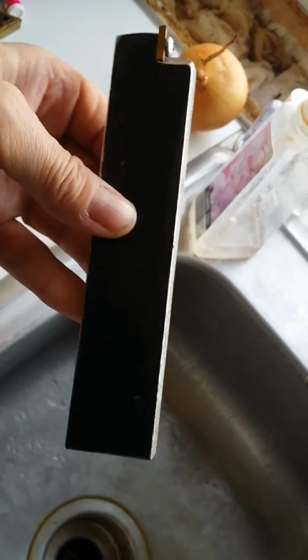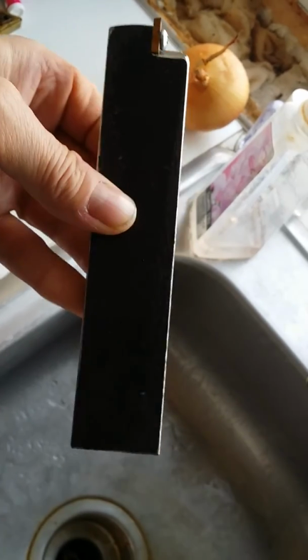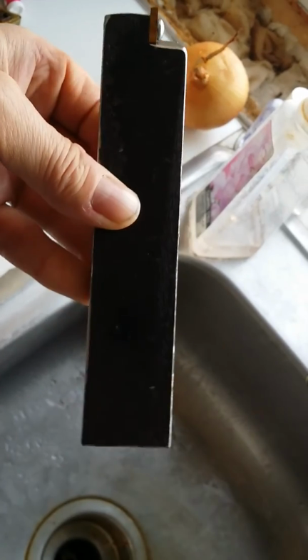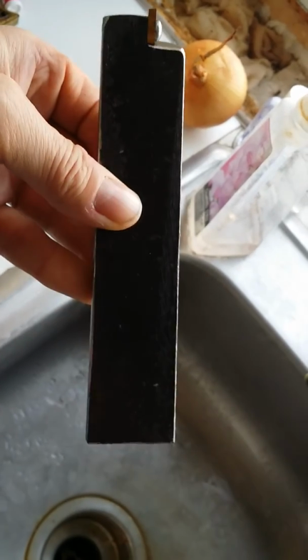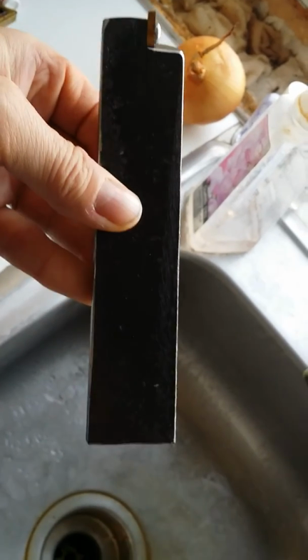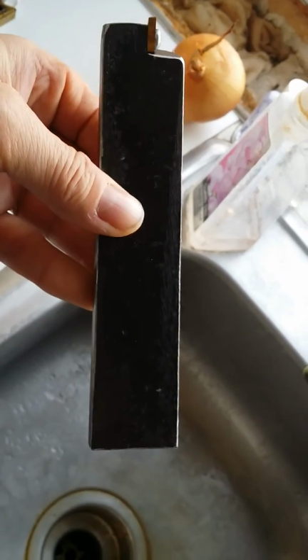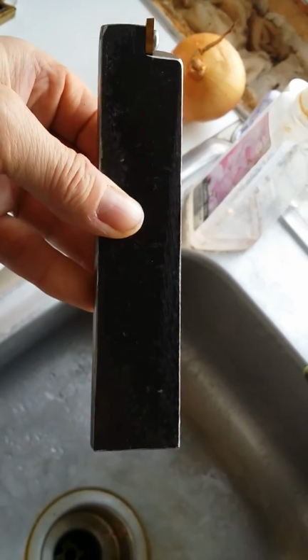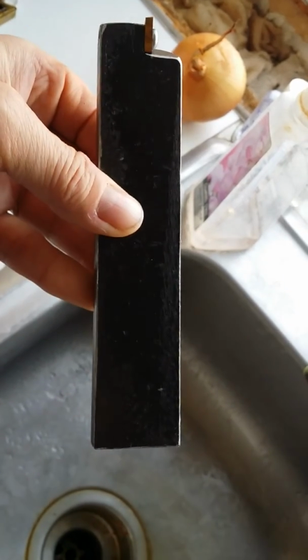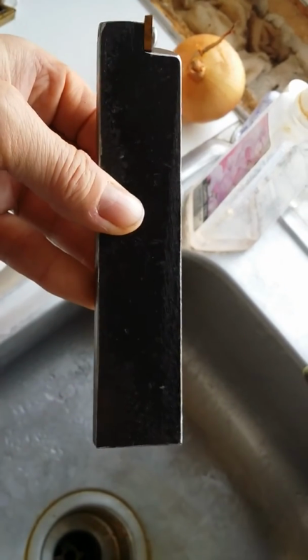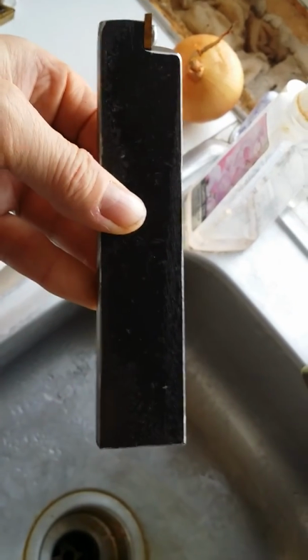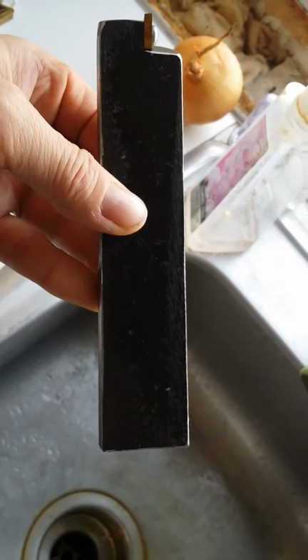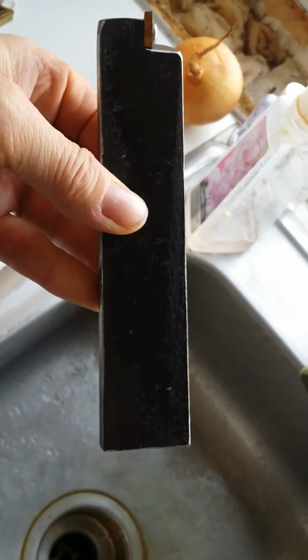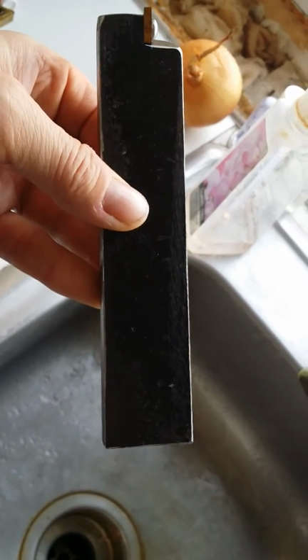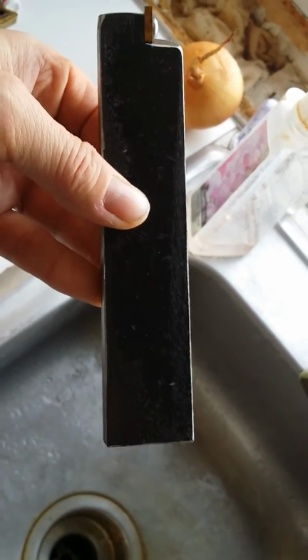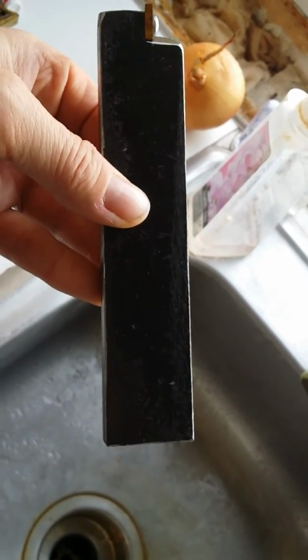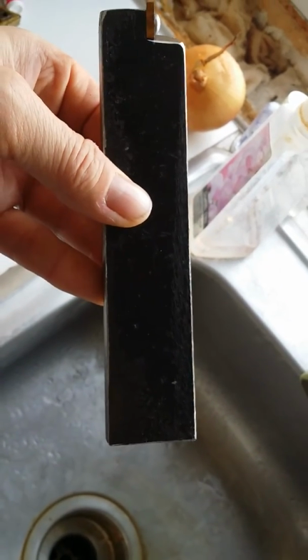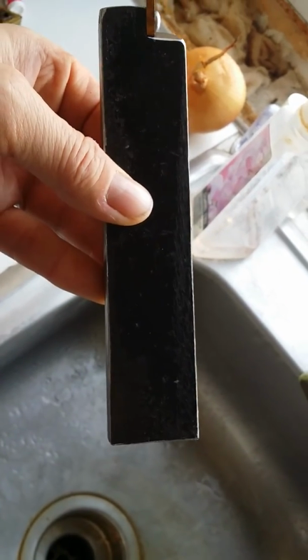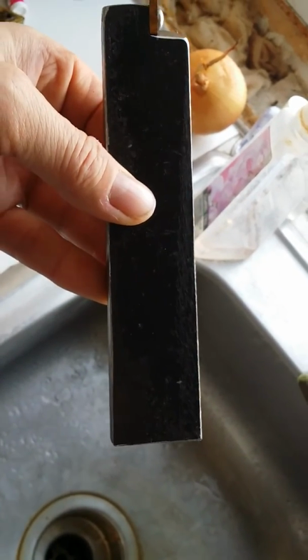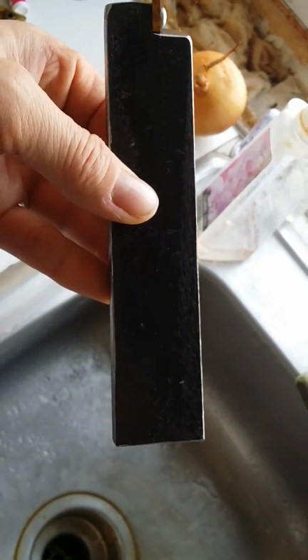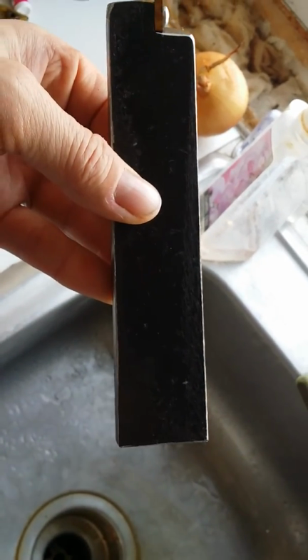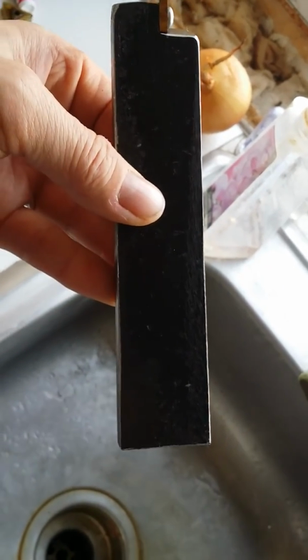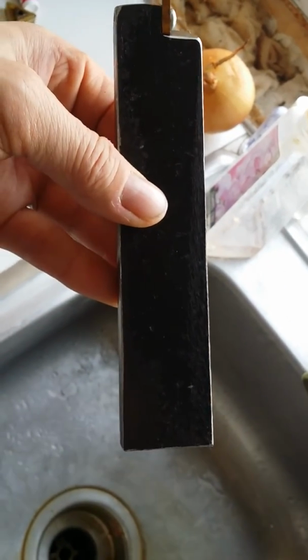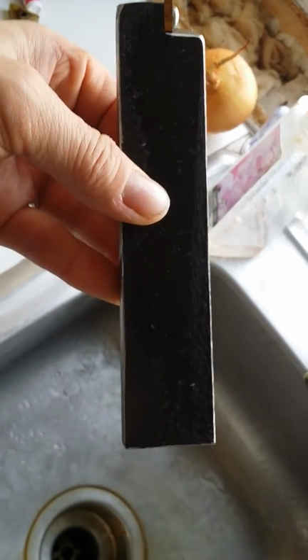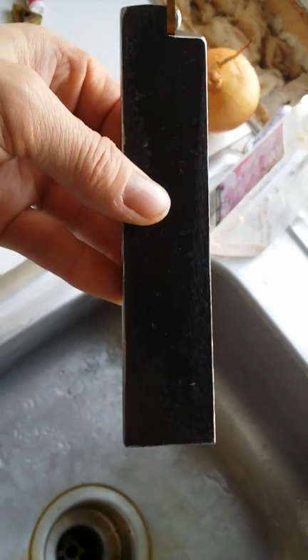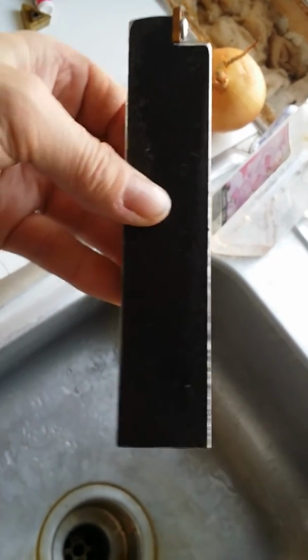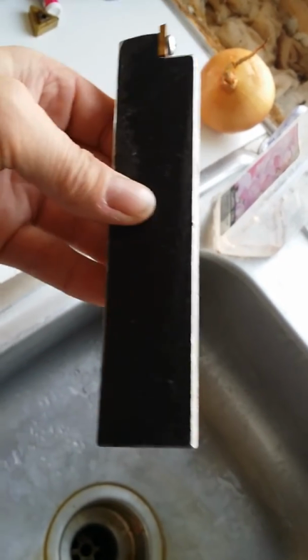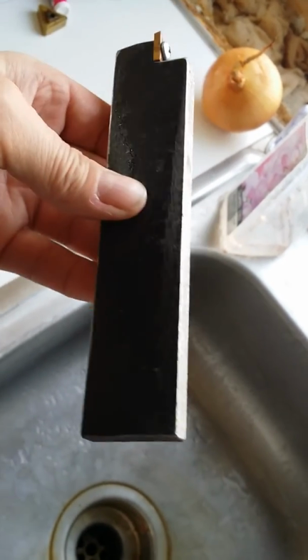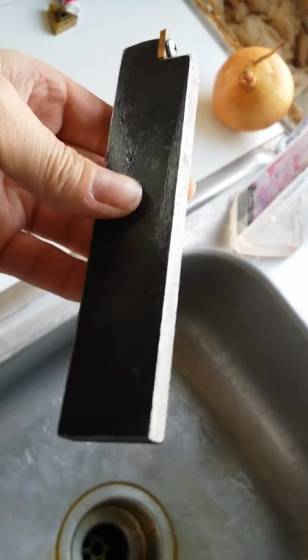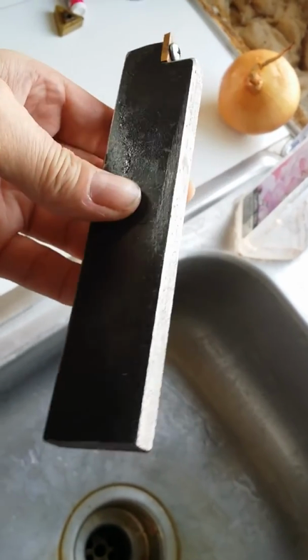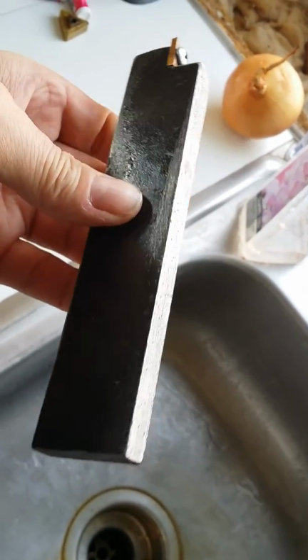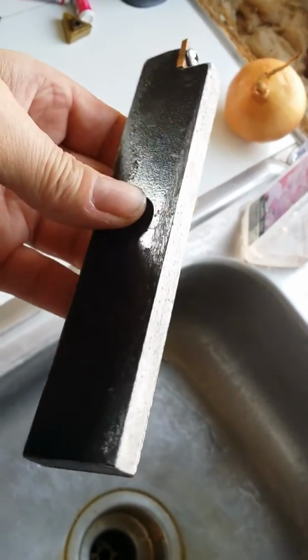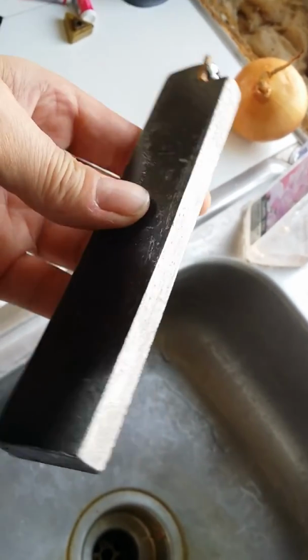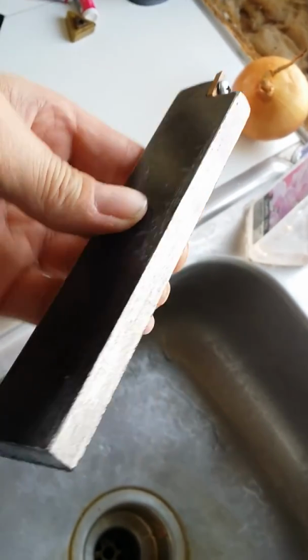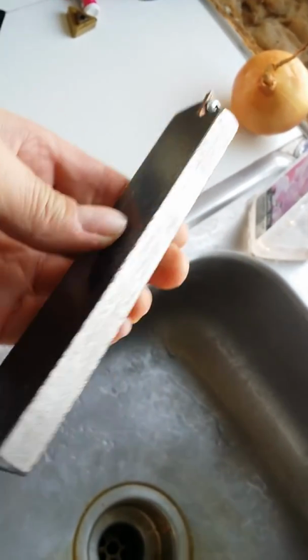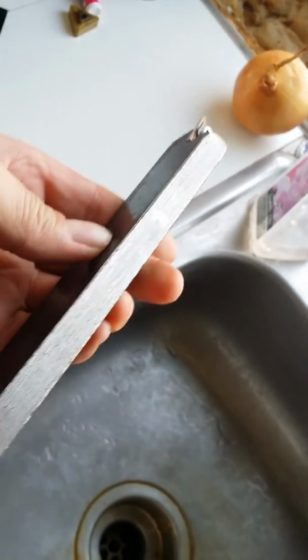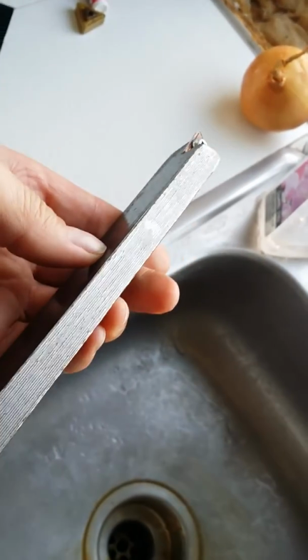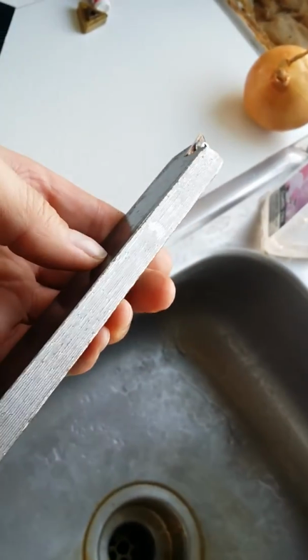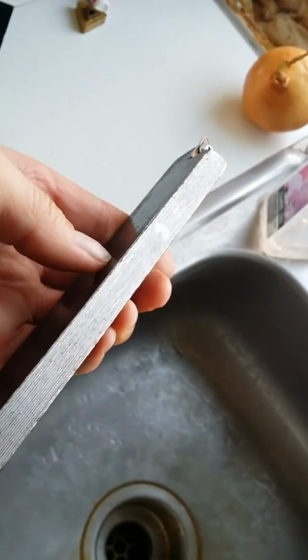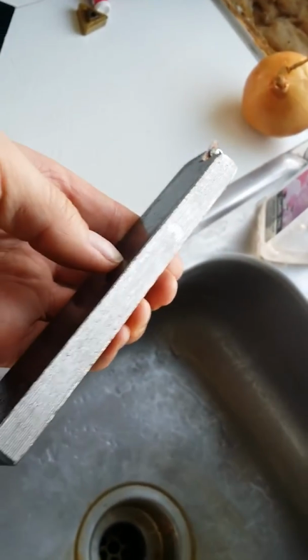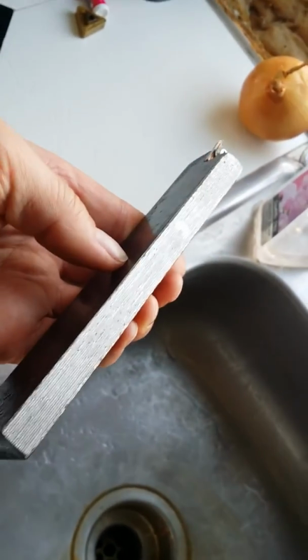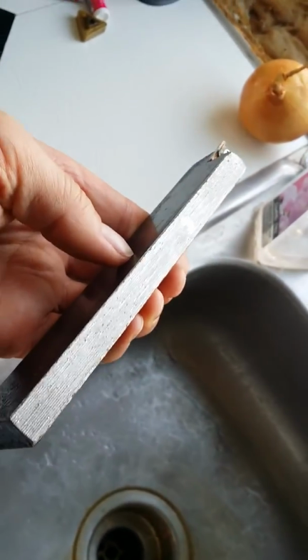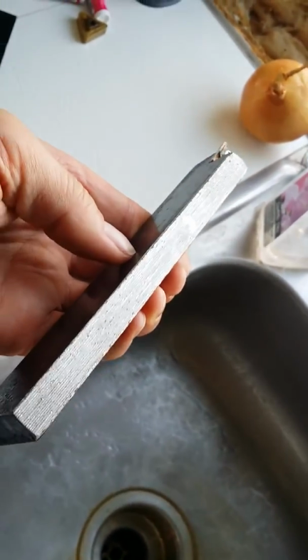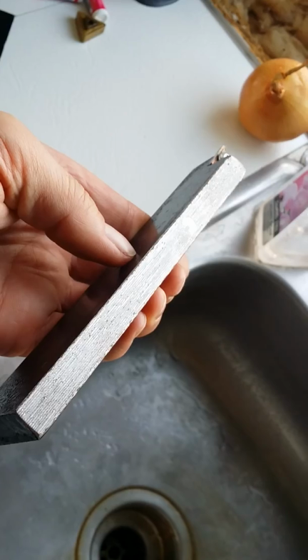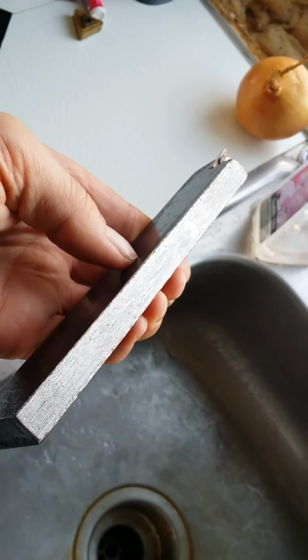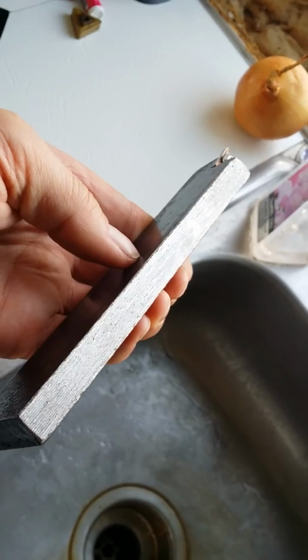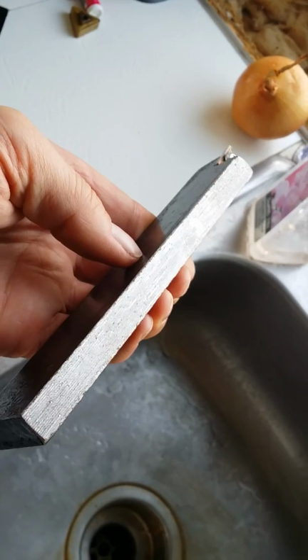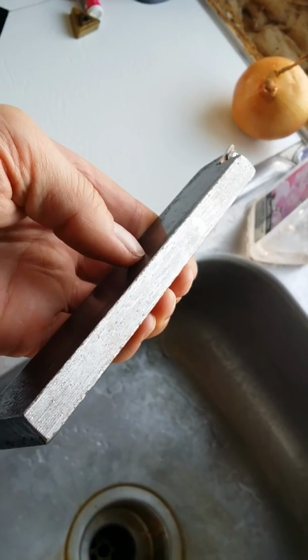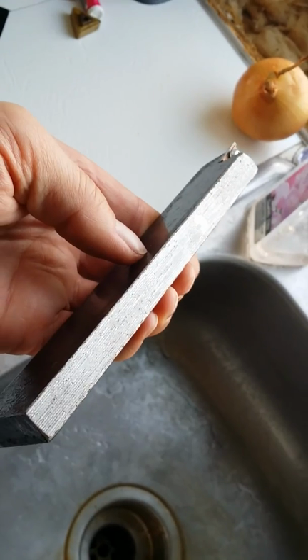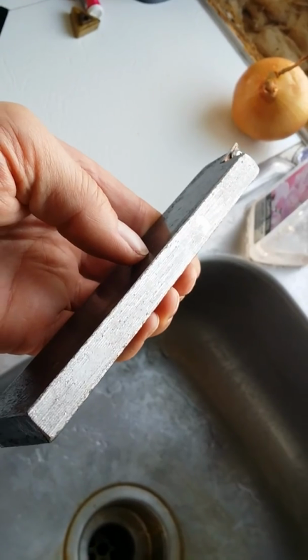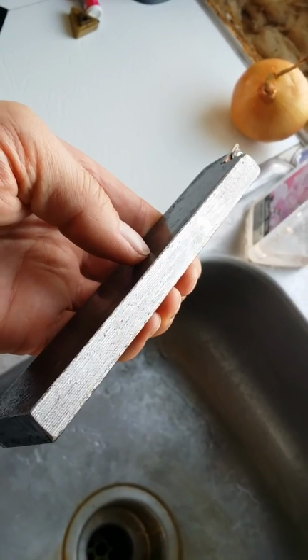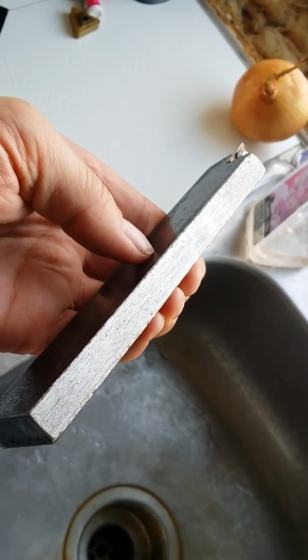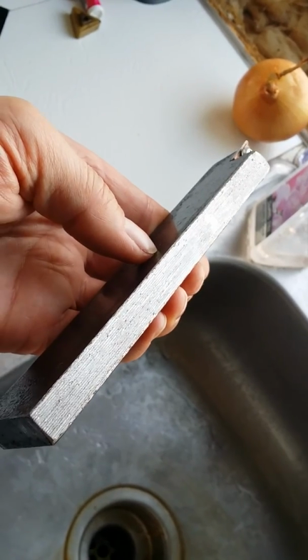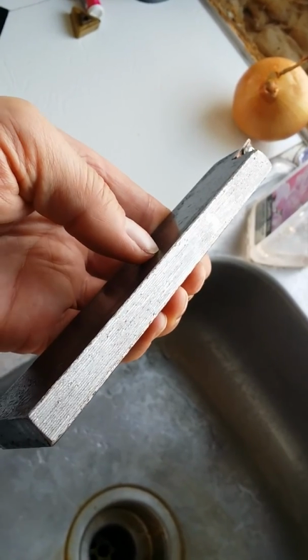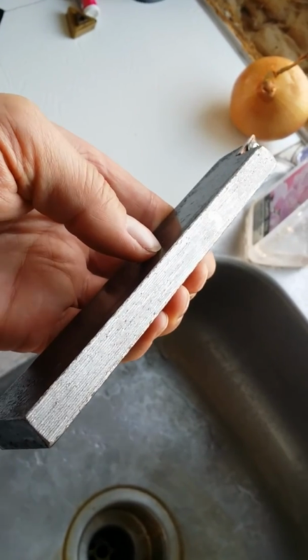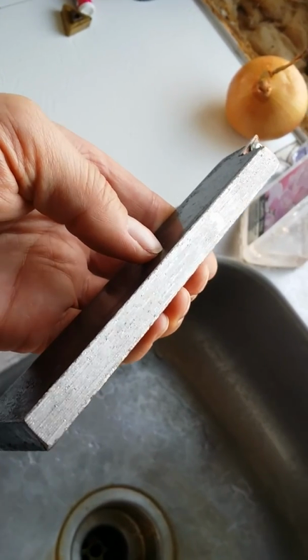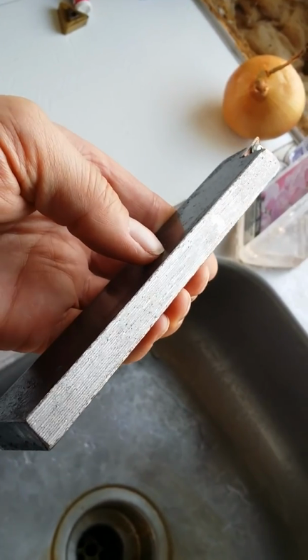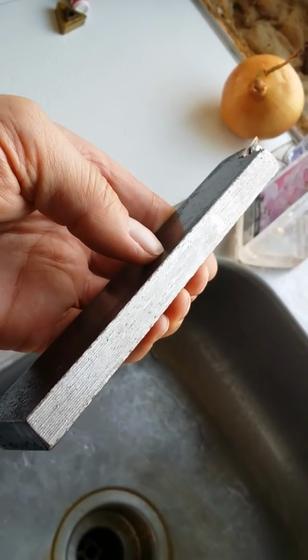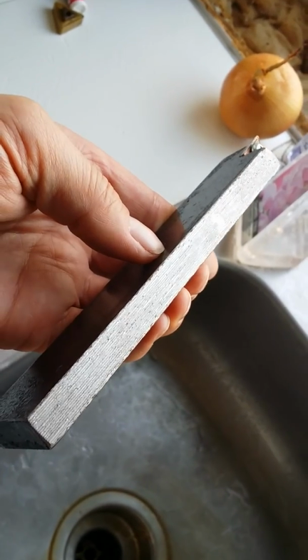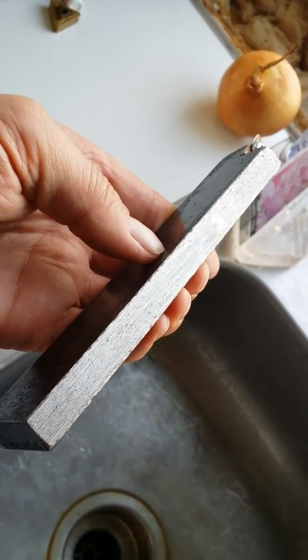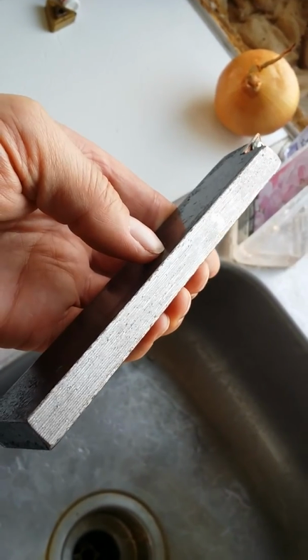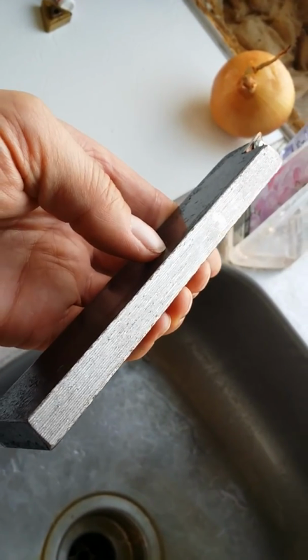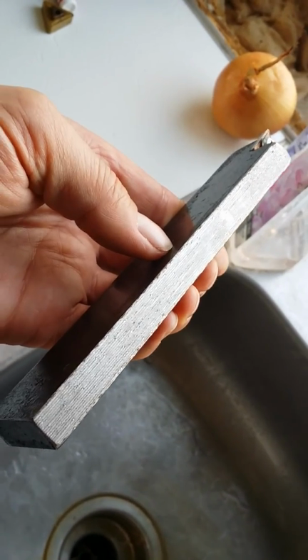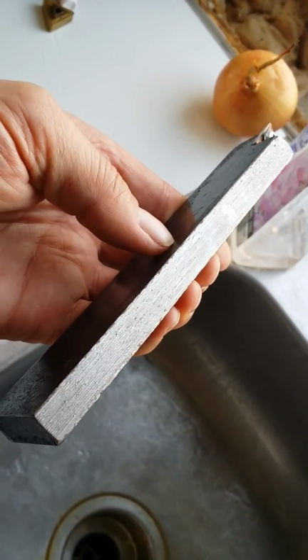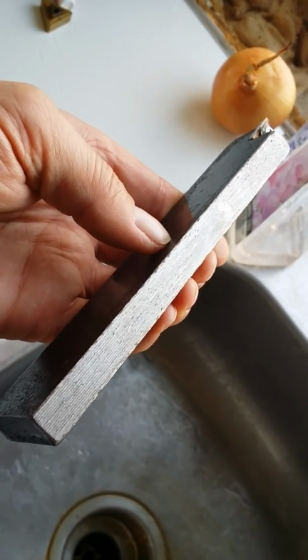Anyways, we'll see how it works out. I've had some luck with the carbide on the shaper so far, as long as I stay away from holes.